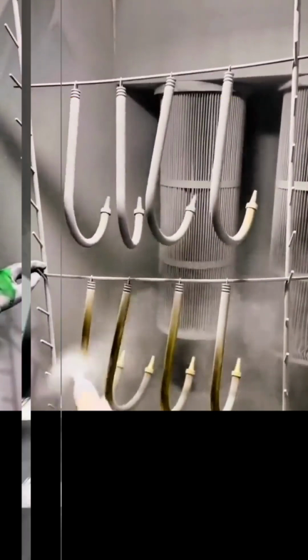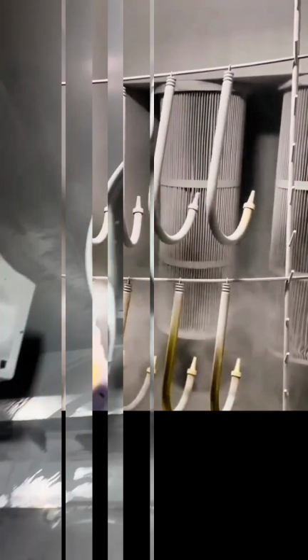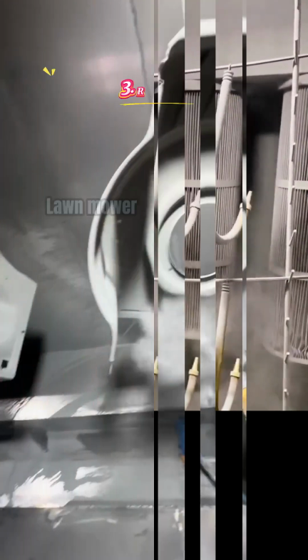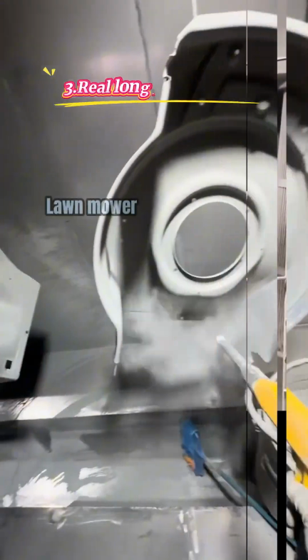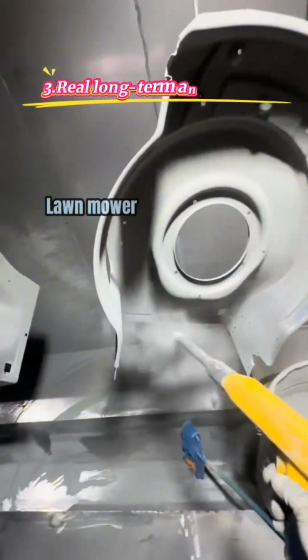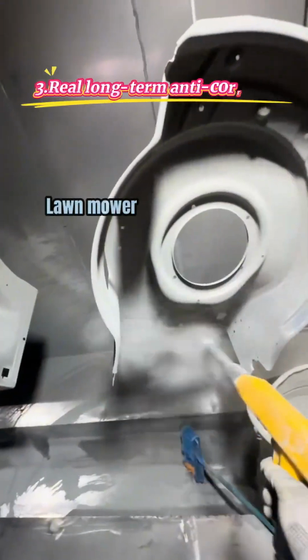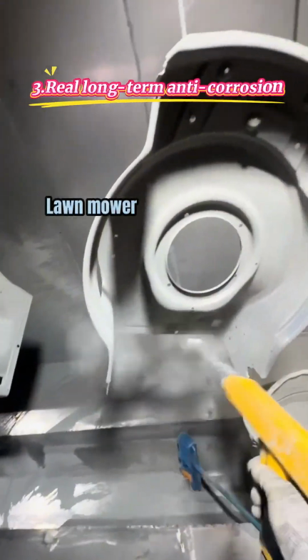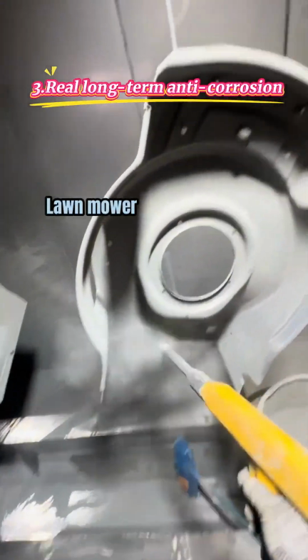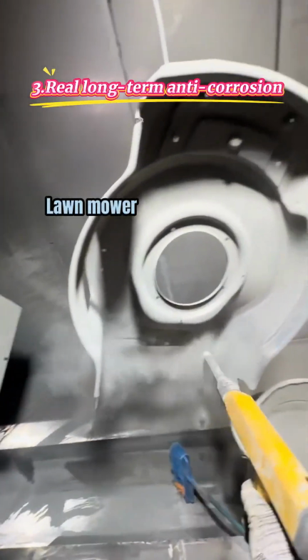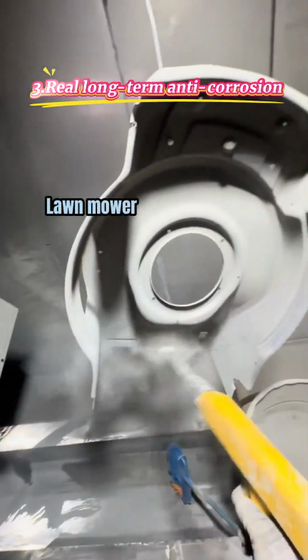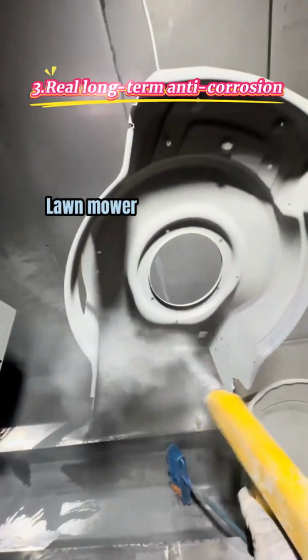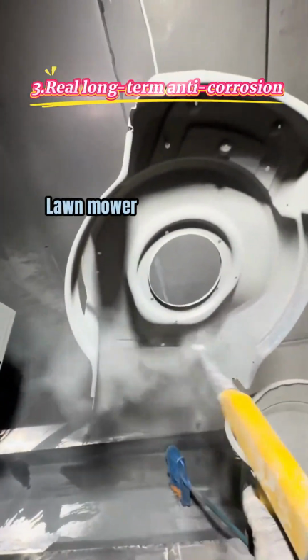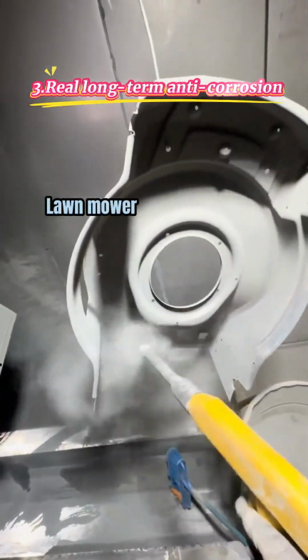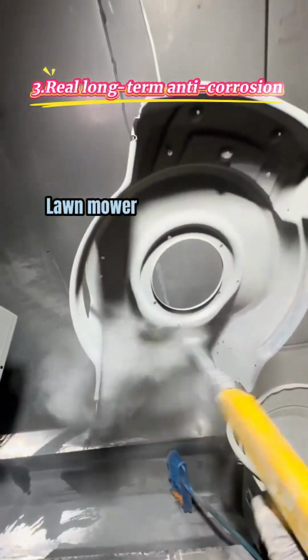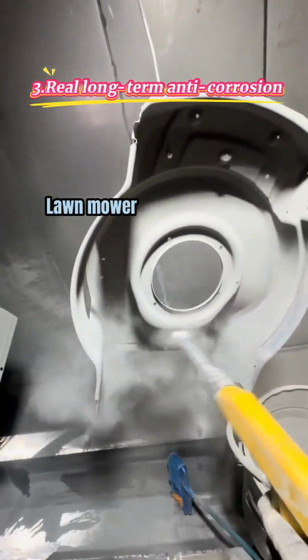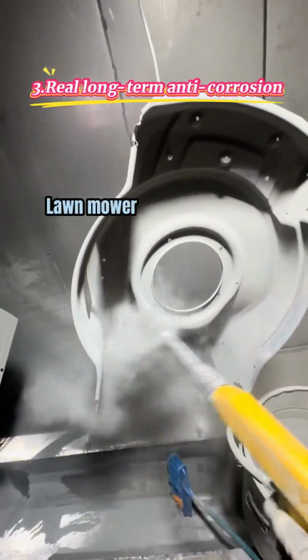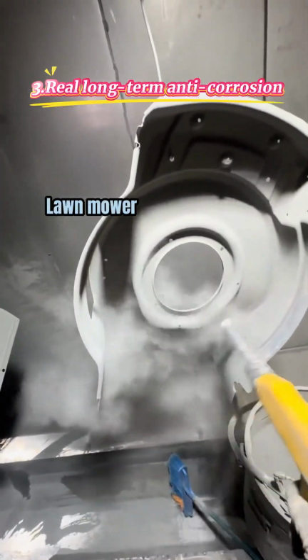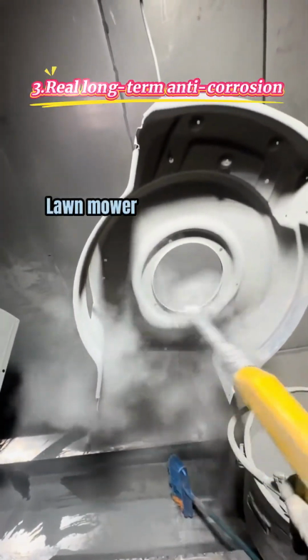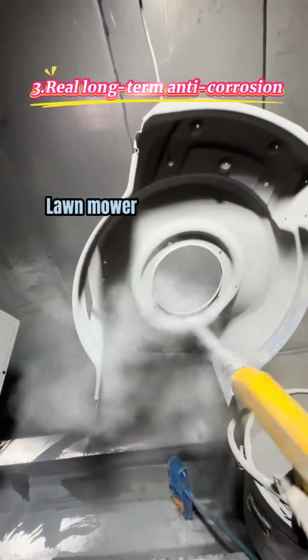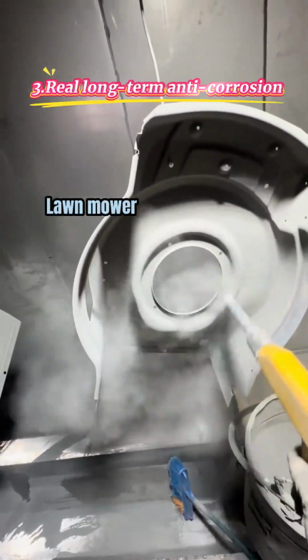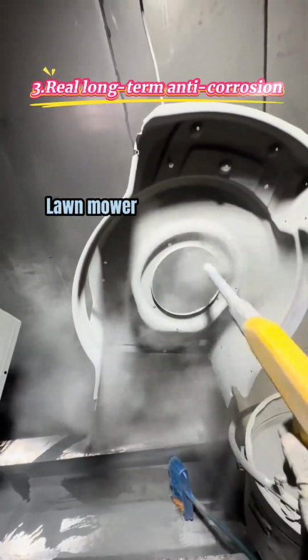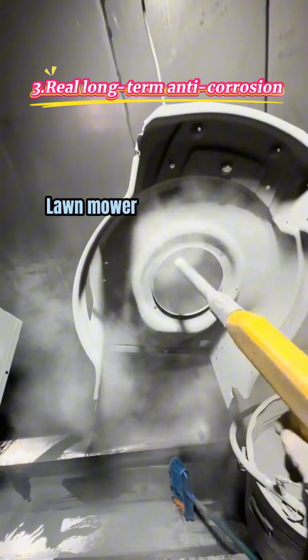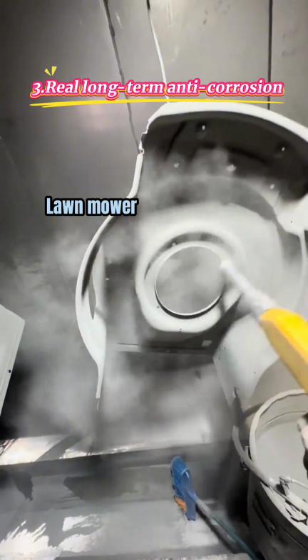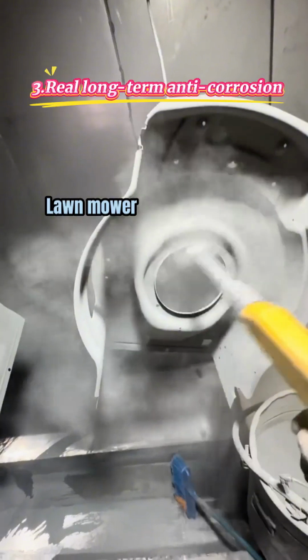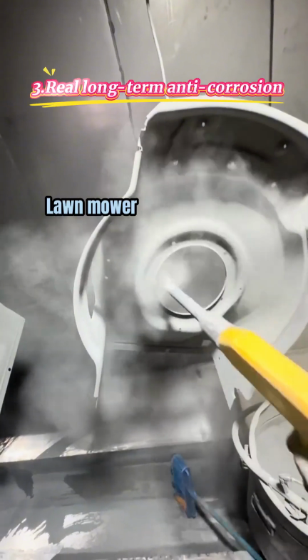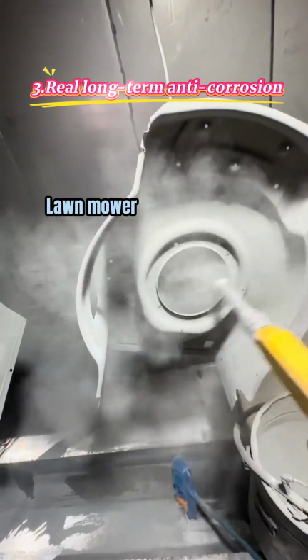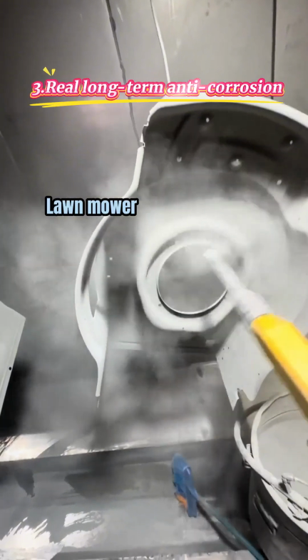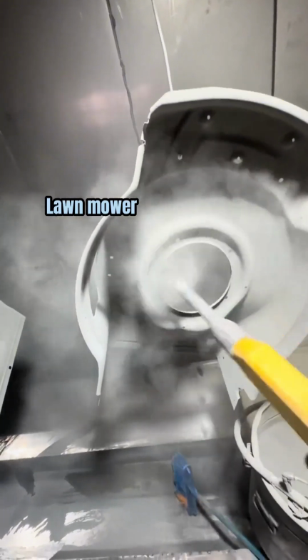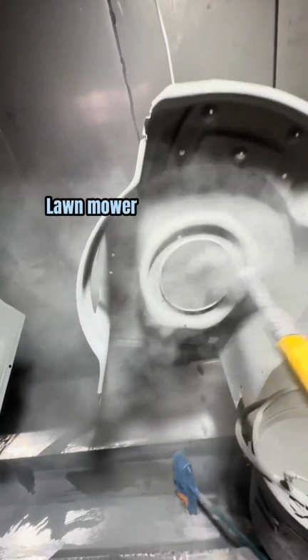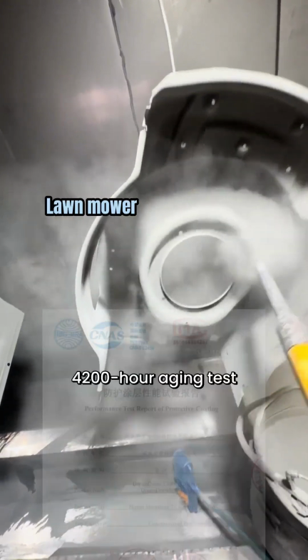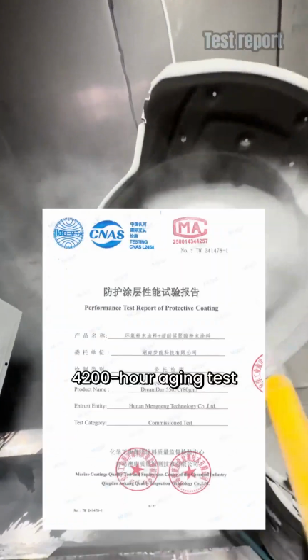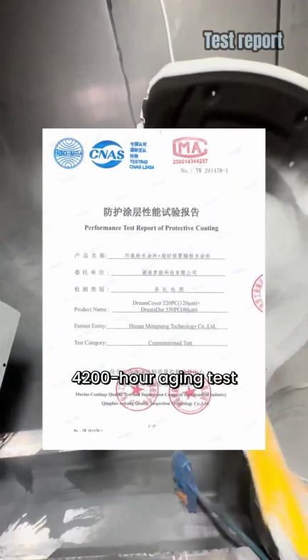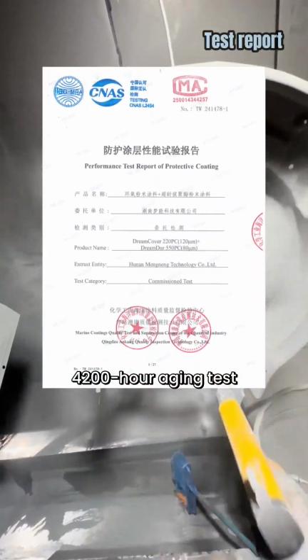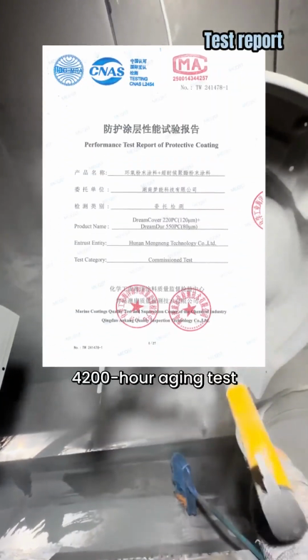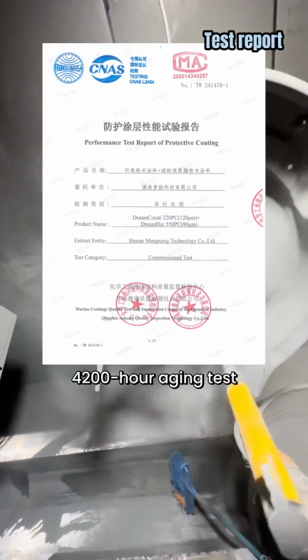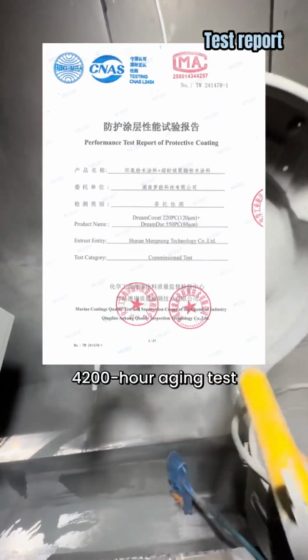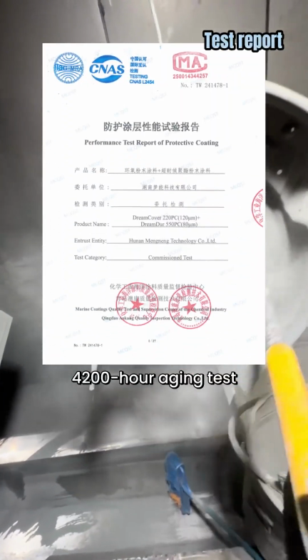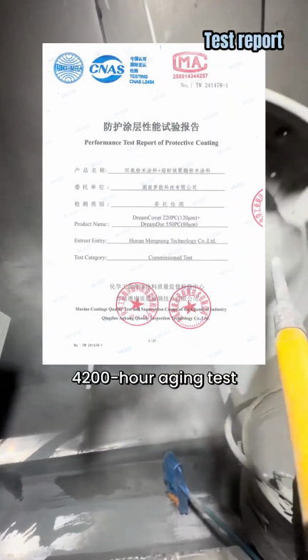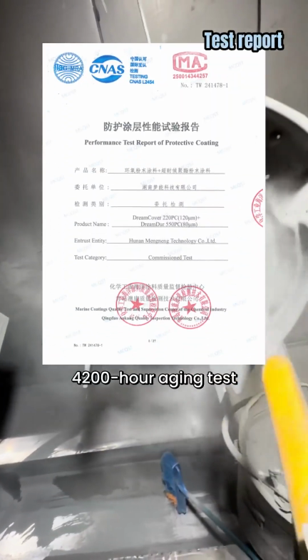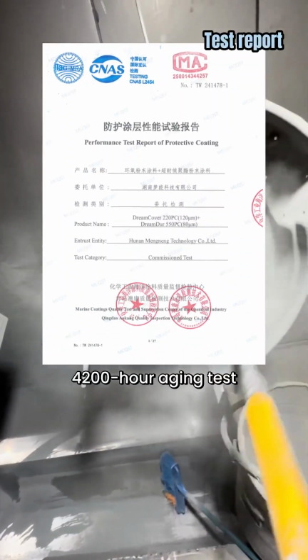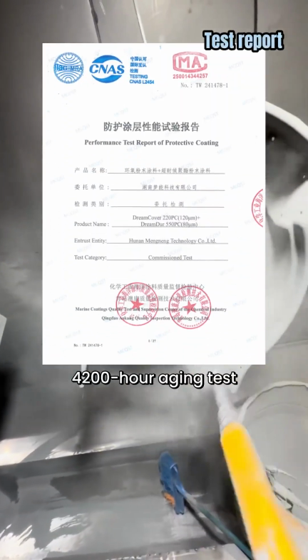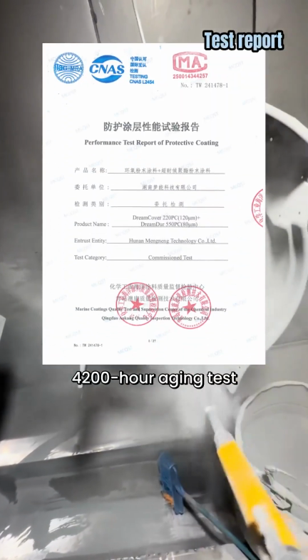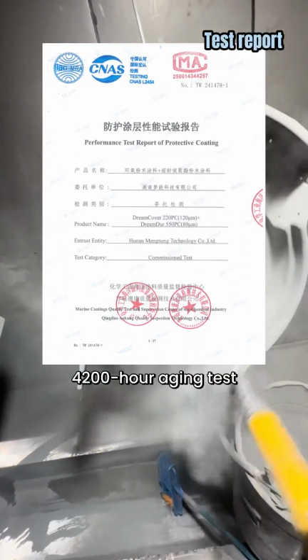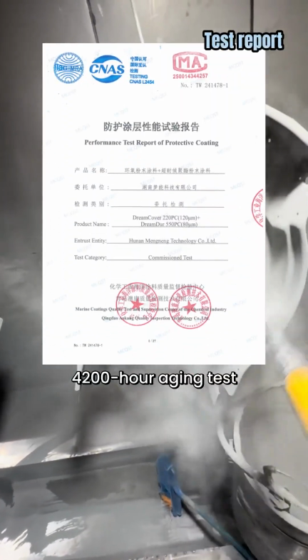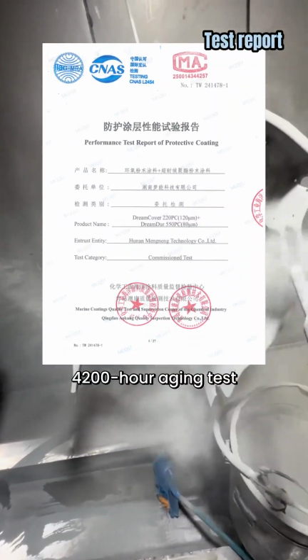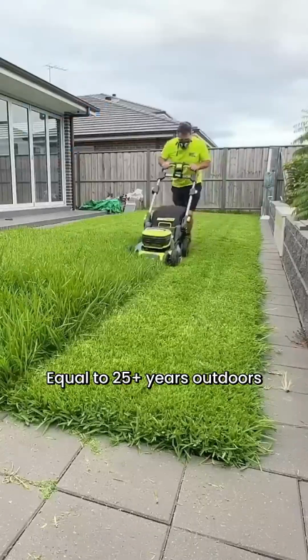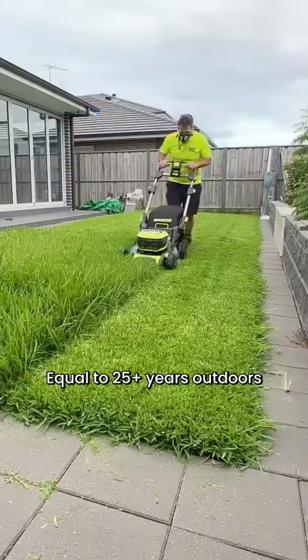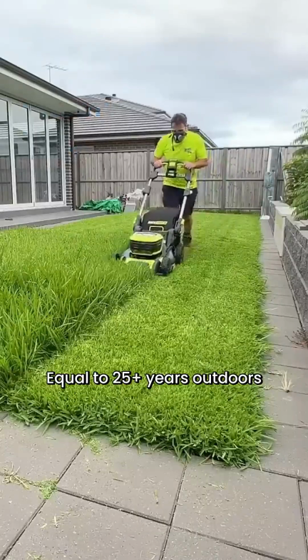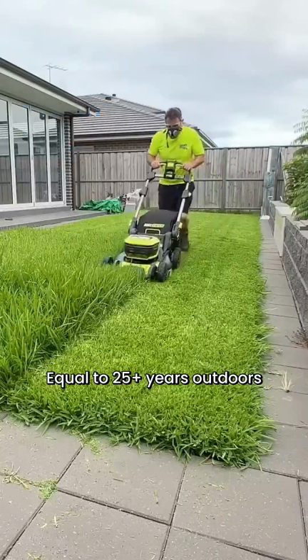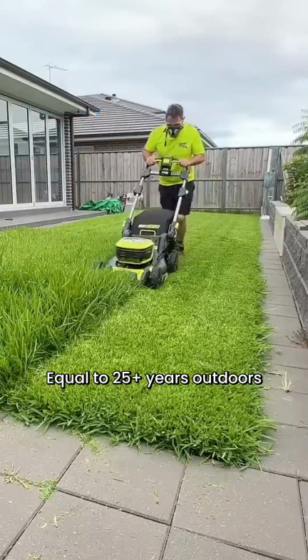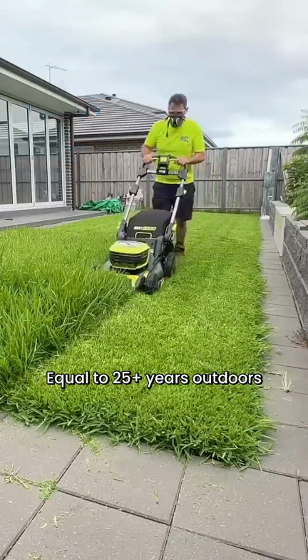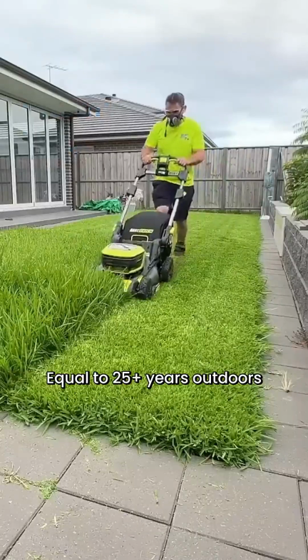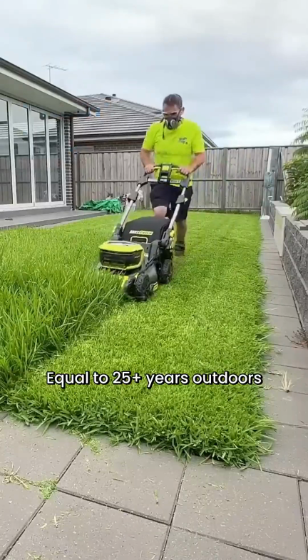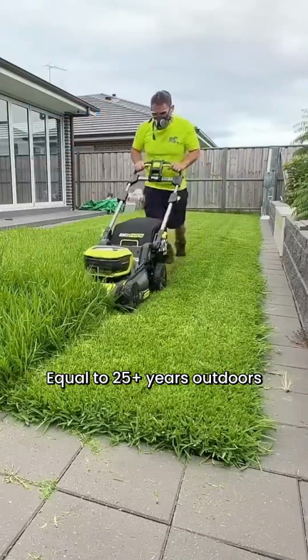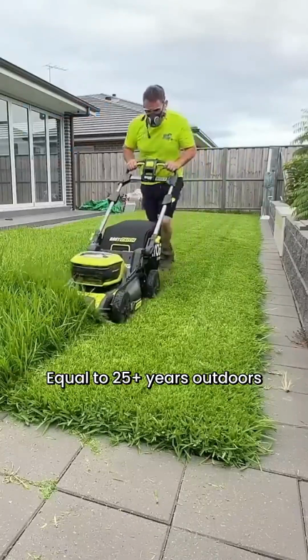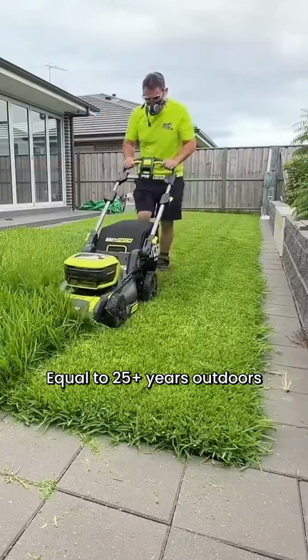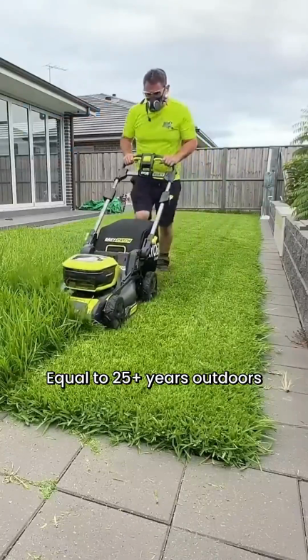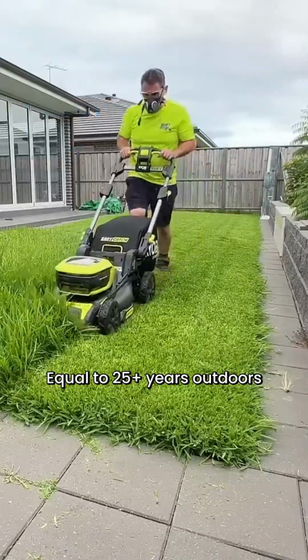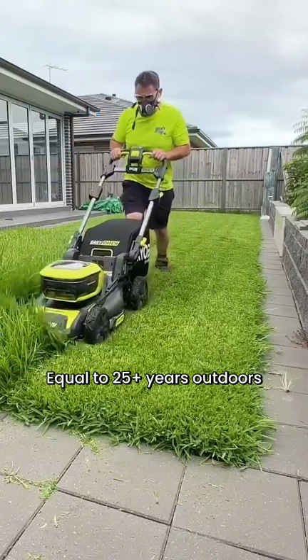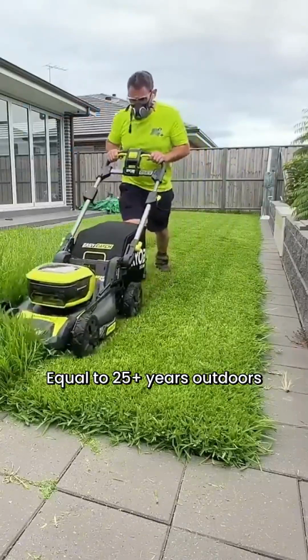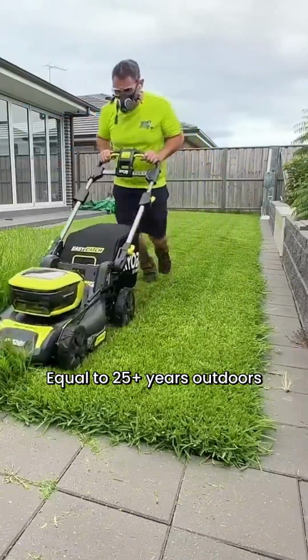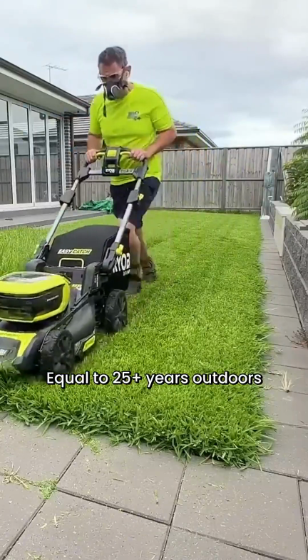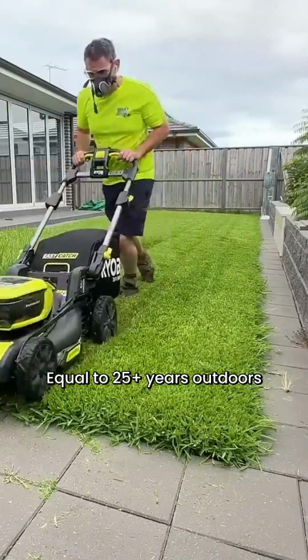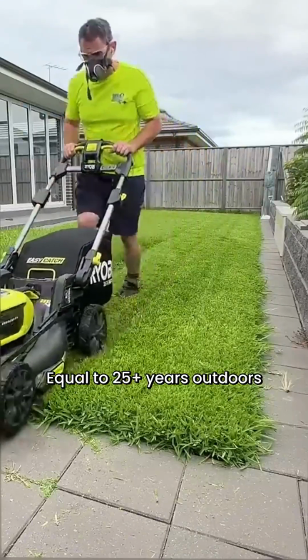Third, real long-term anti-corrosion. For the 1,200-hour aging test, that's equal to 25-plus years outdoors.